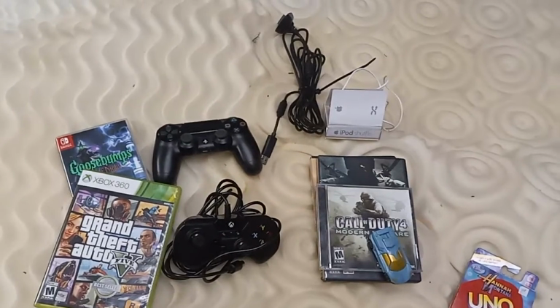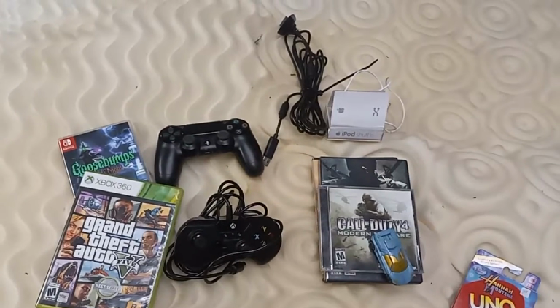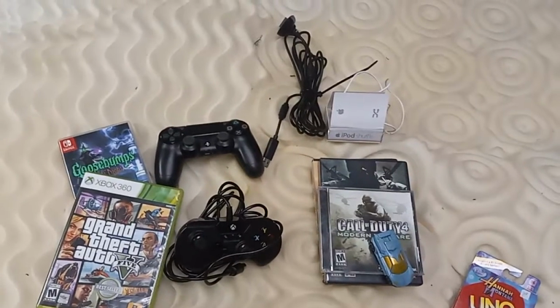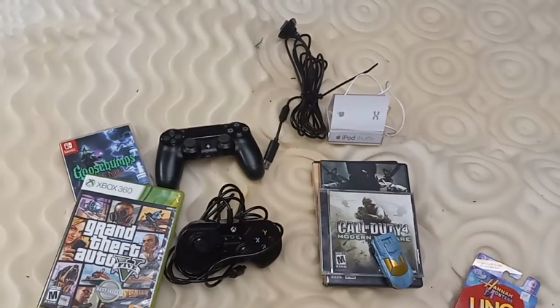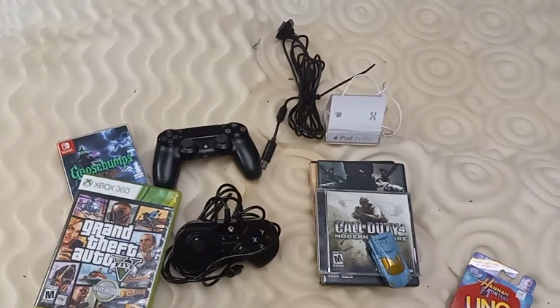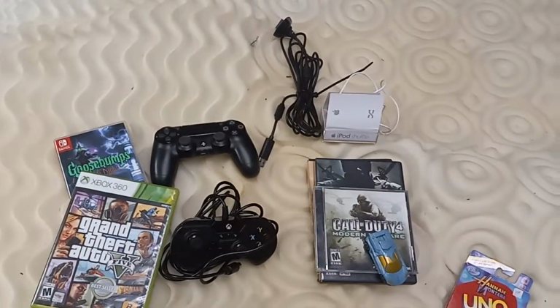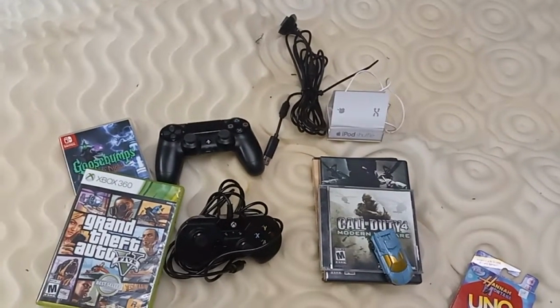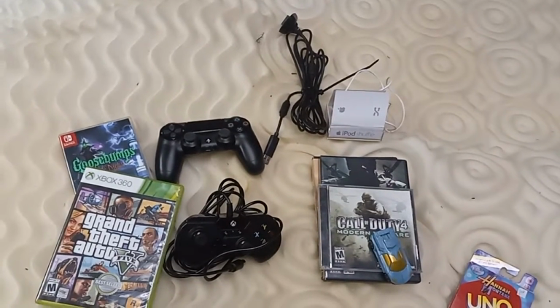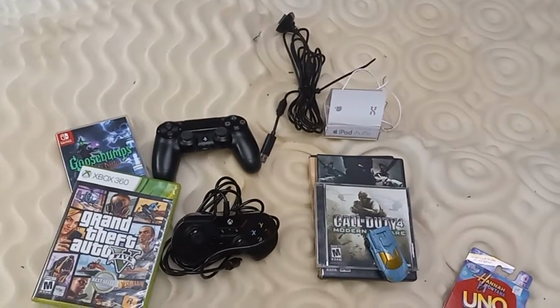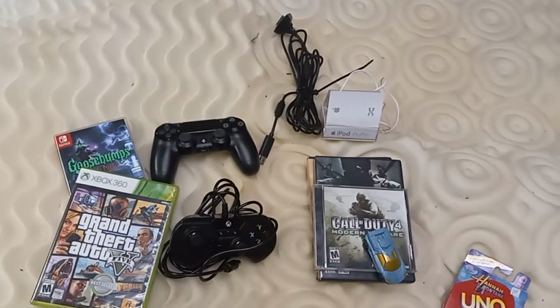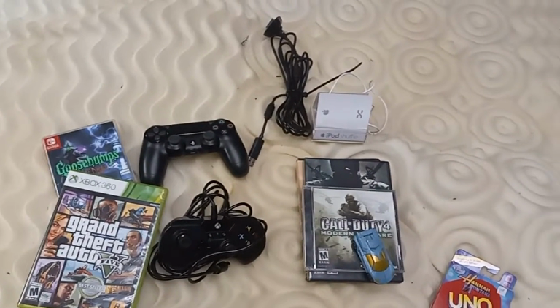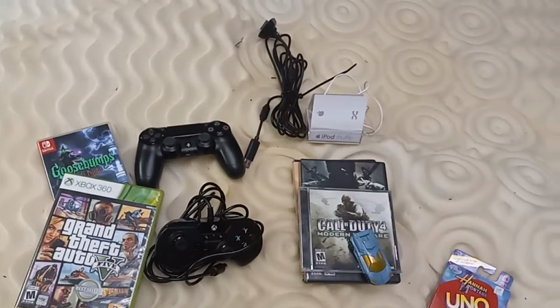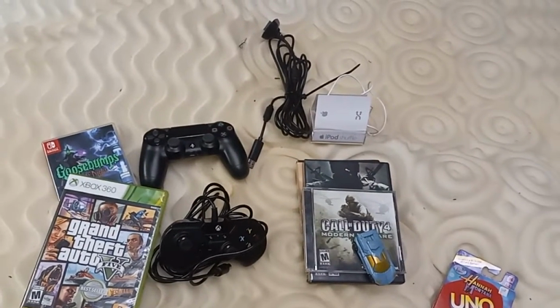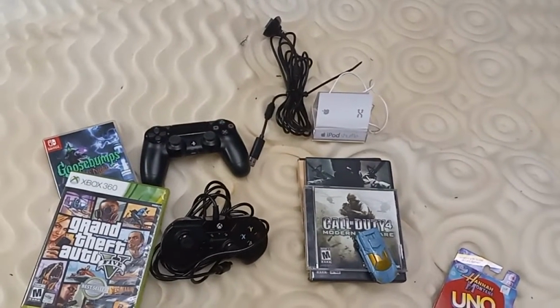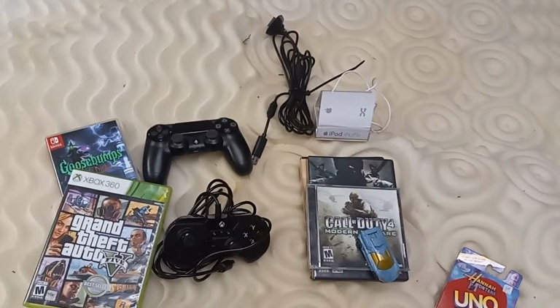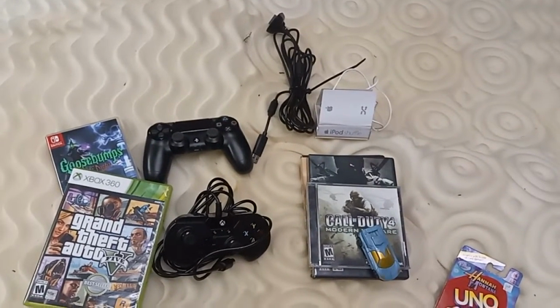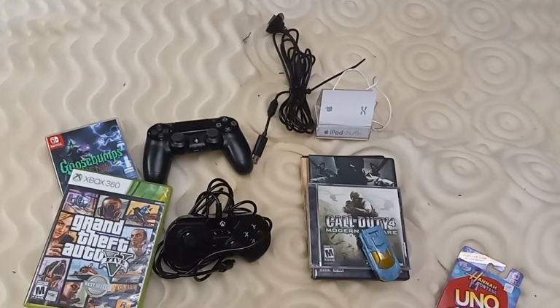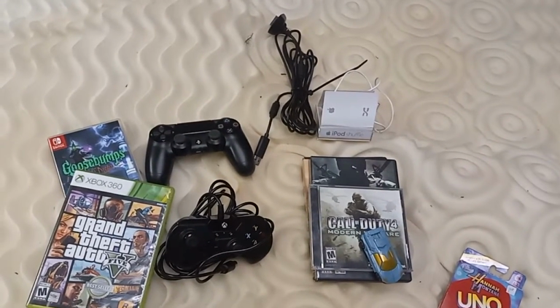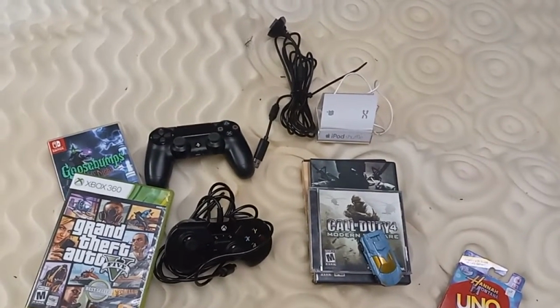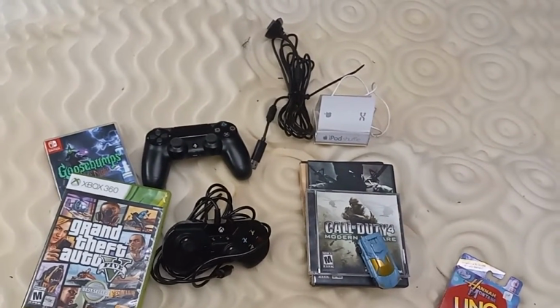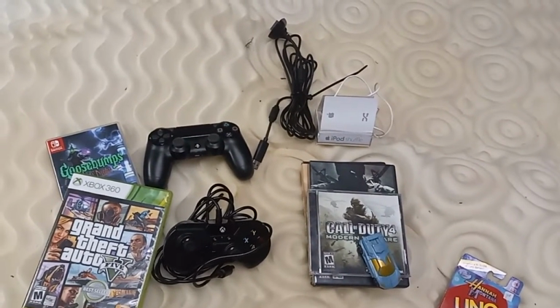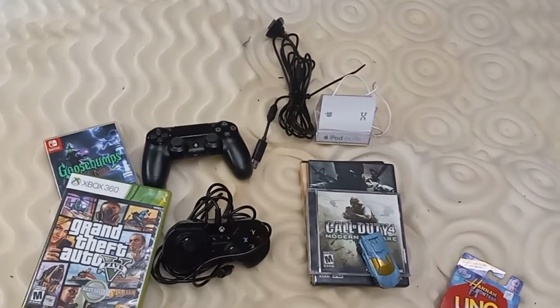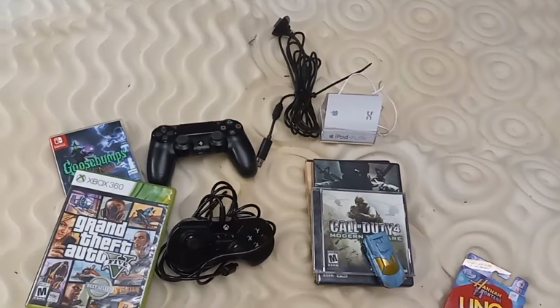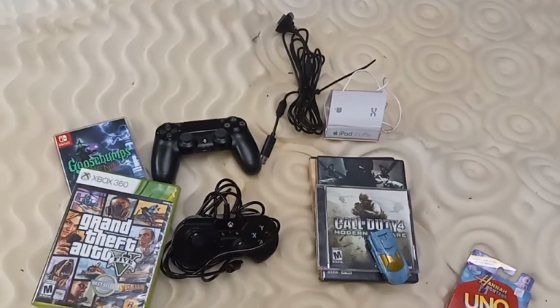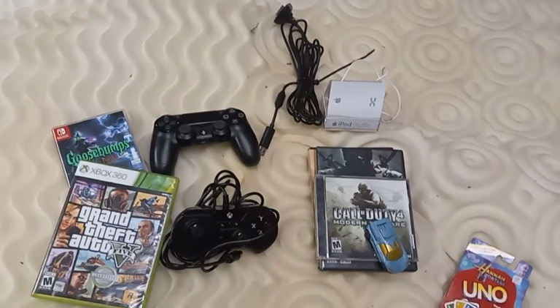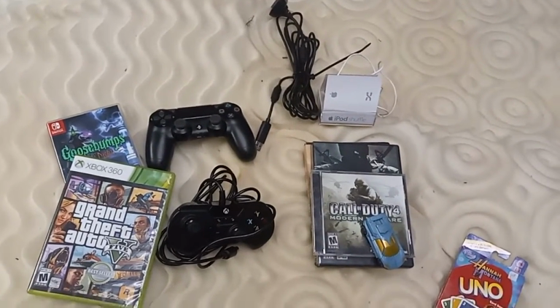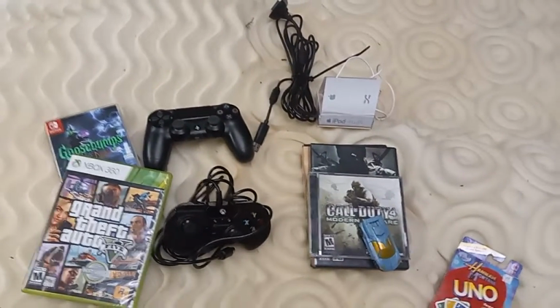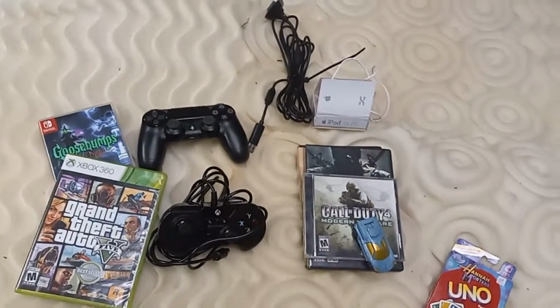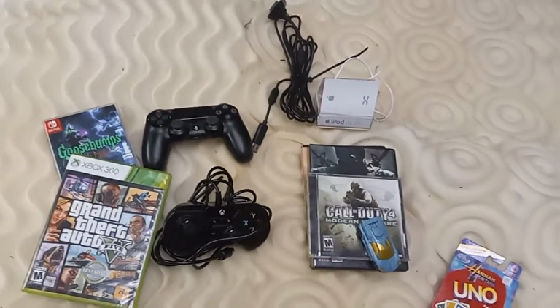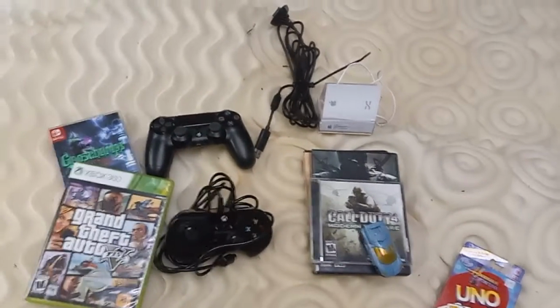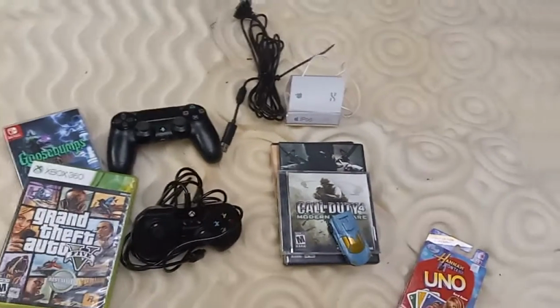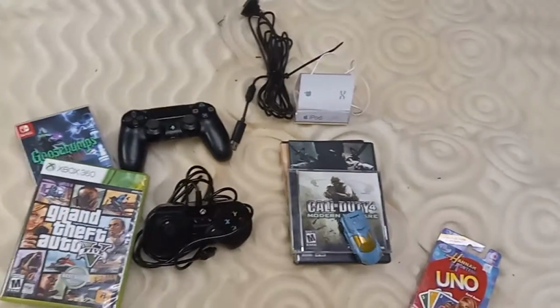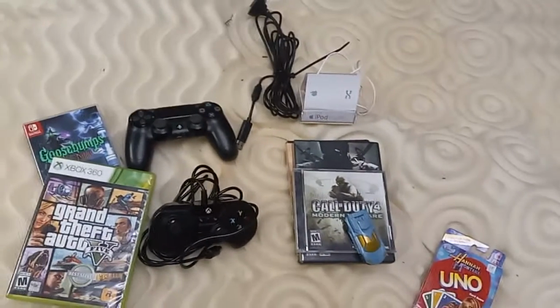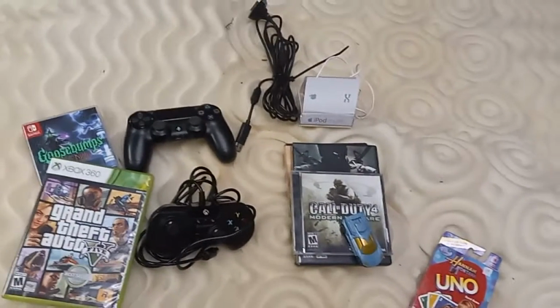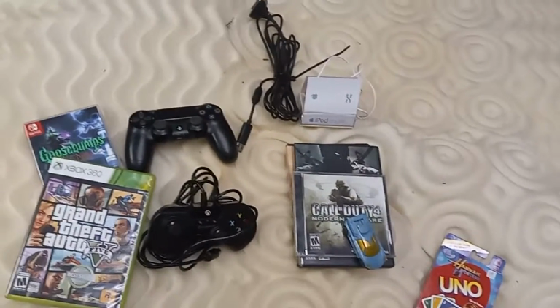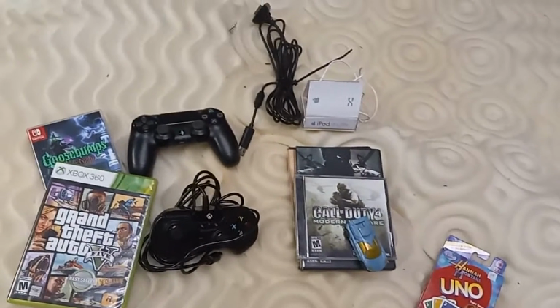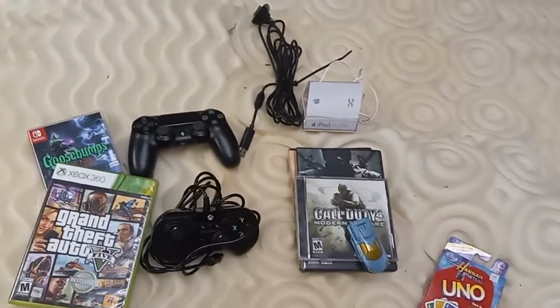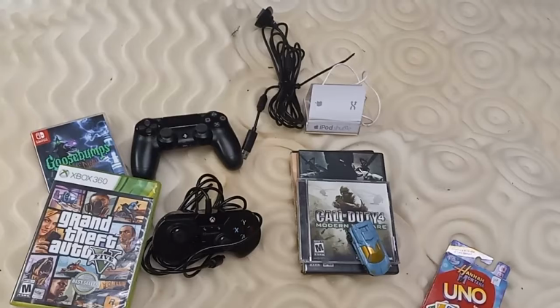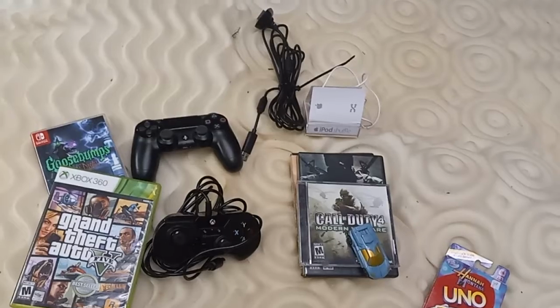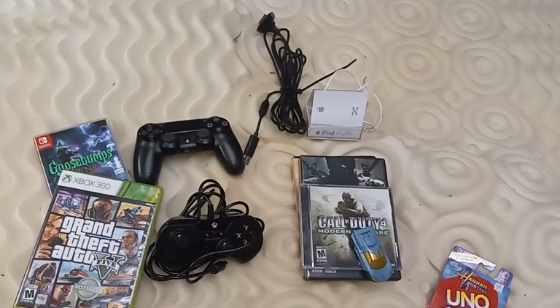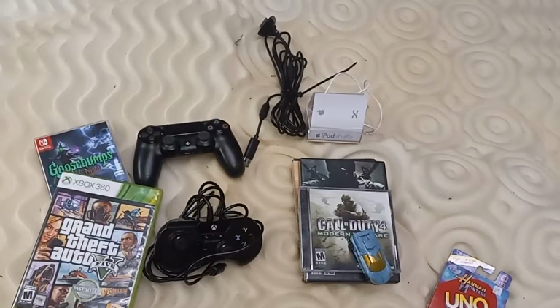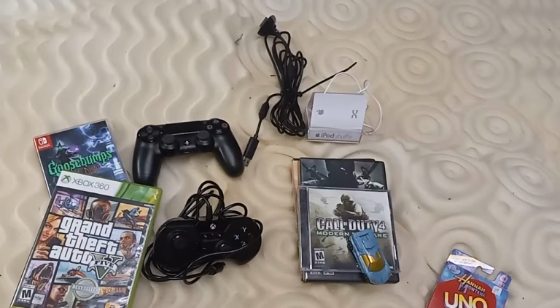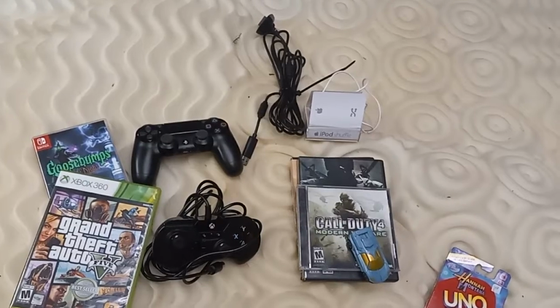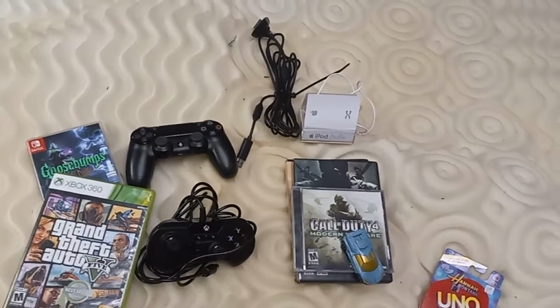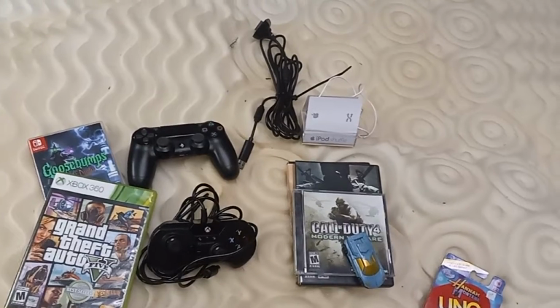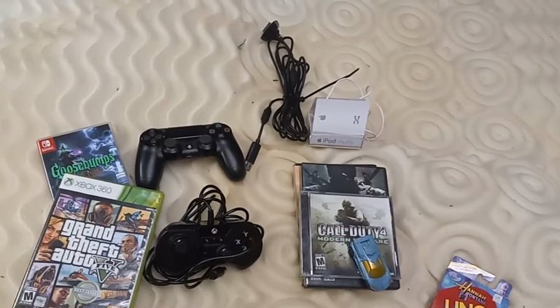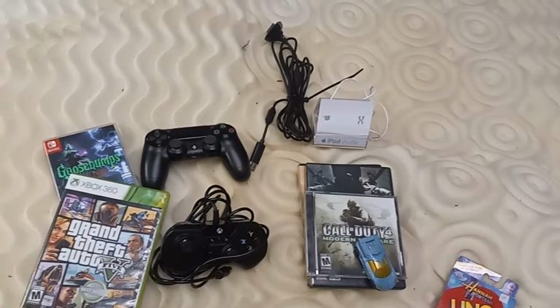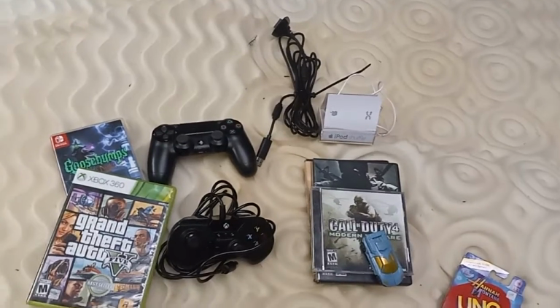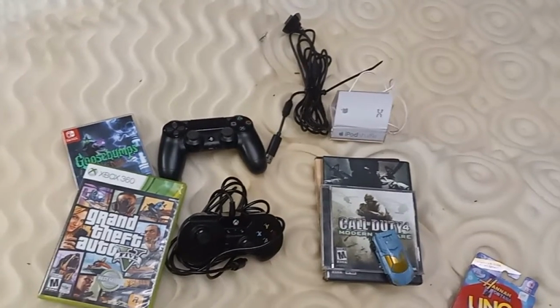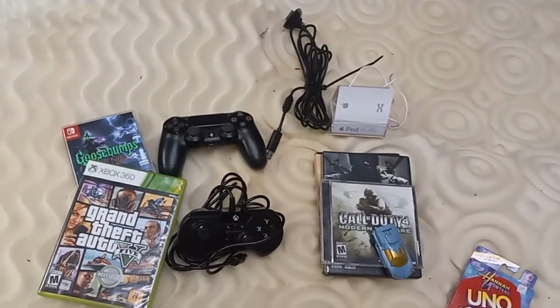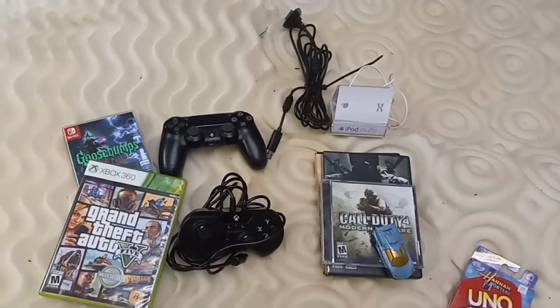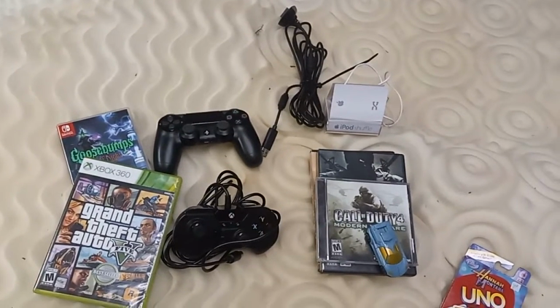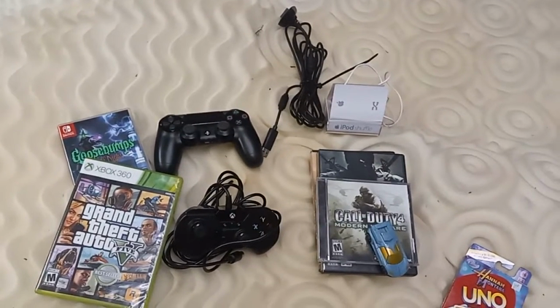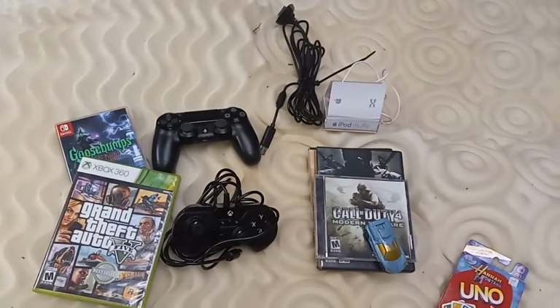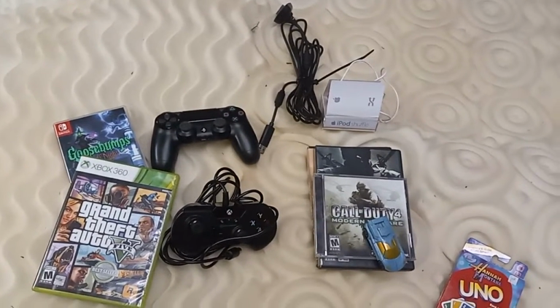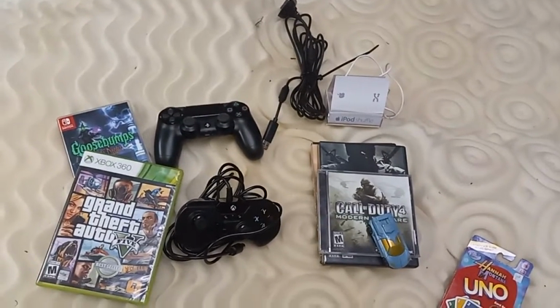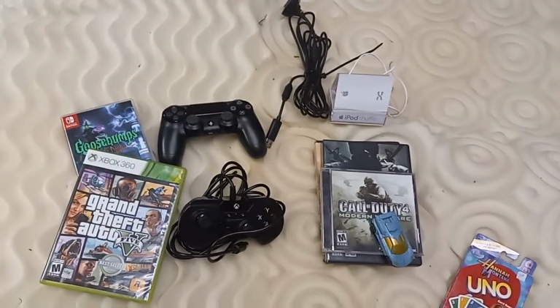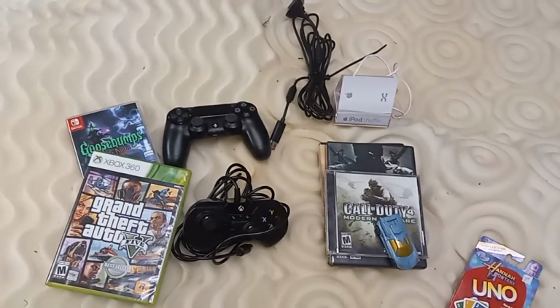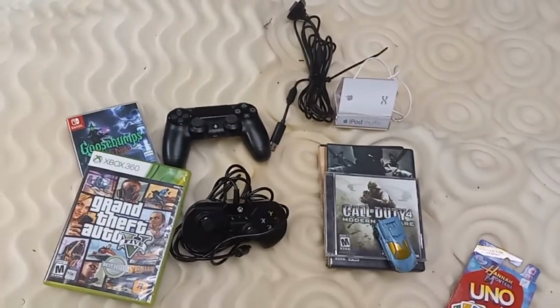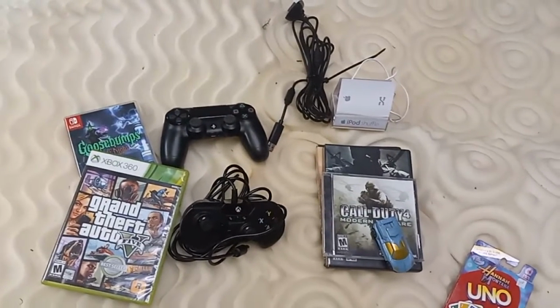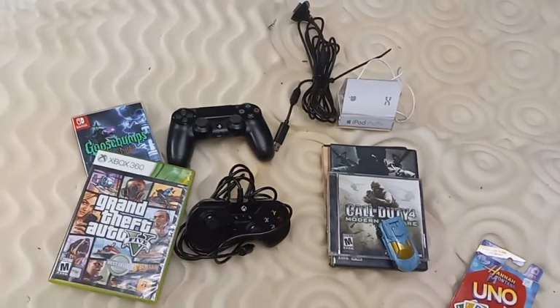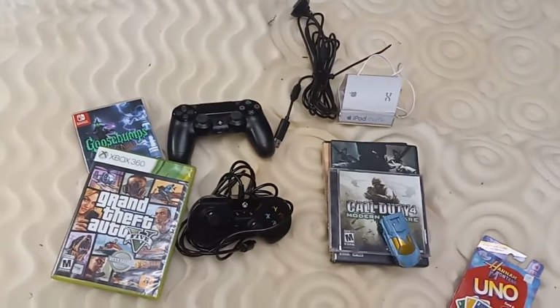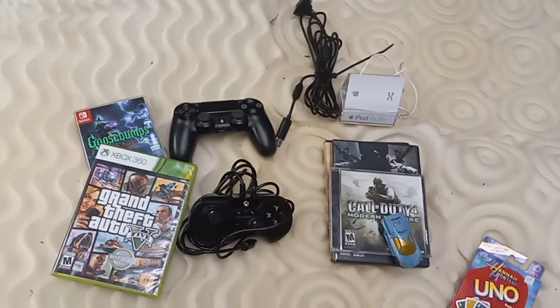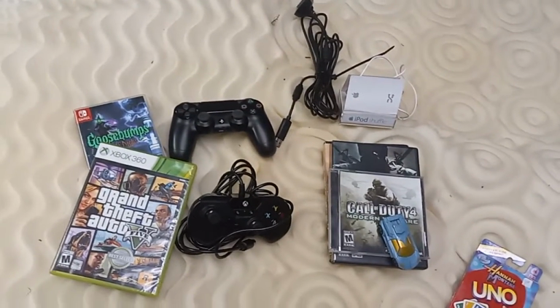Hello, fellow YouTube, it's MKPS here, and today I wanted to talk to you guys about my pickups from Saturday.